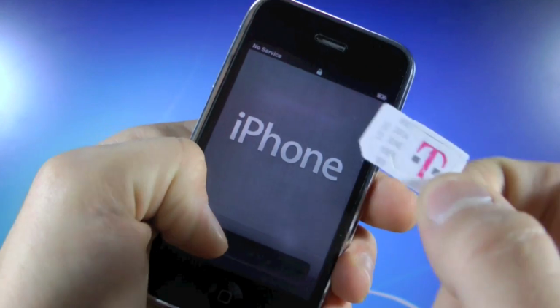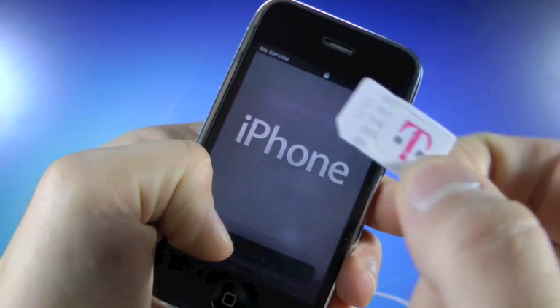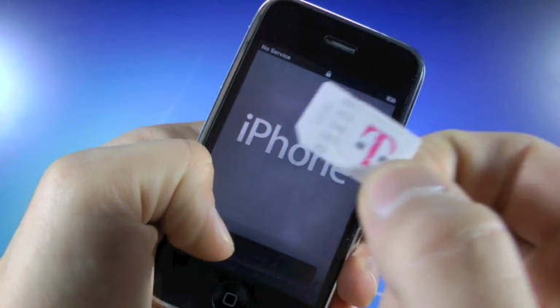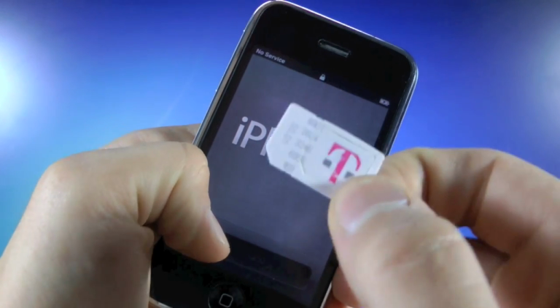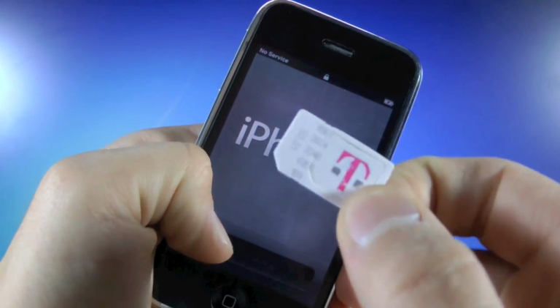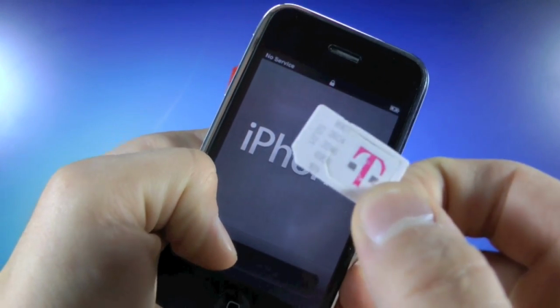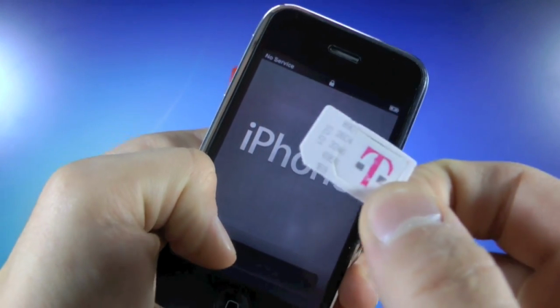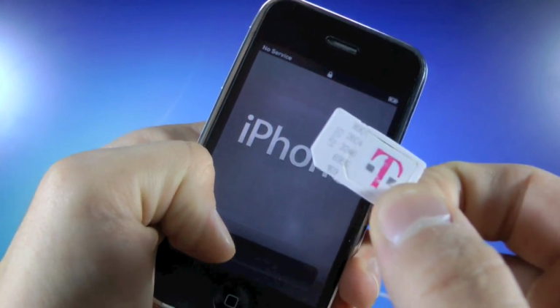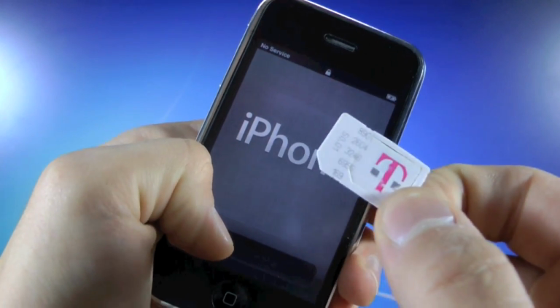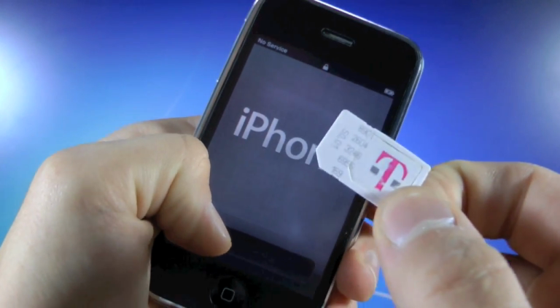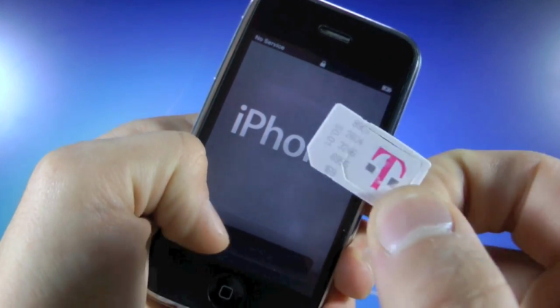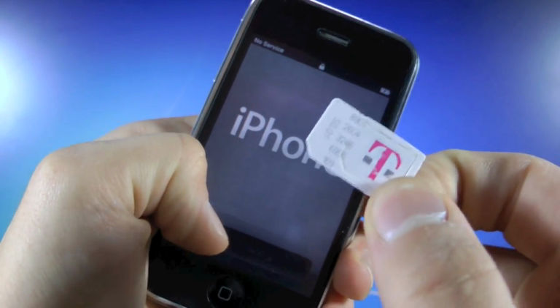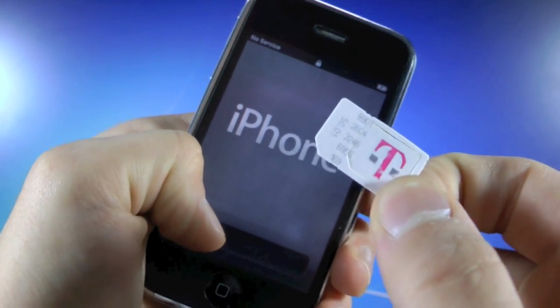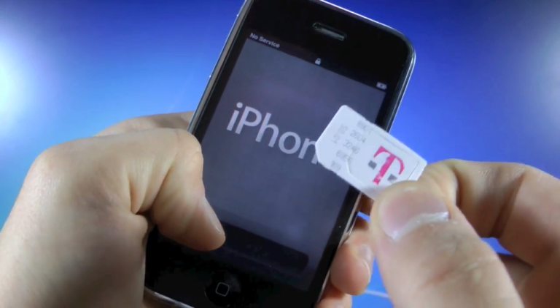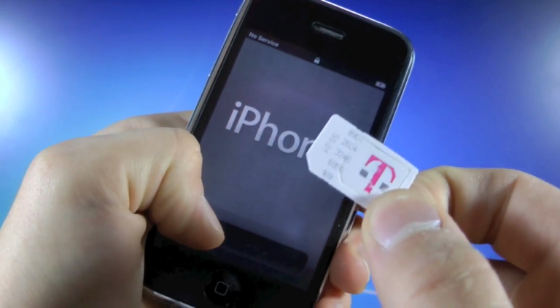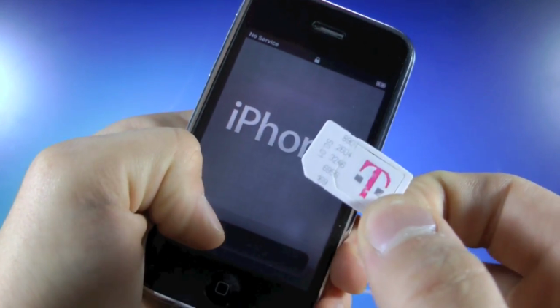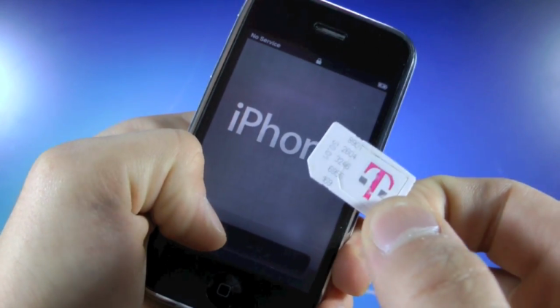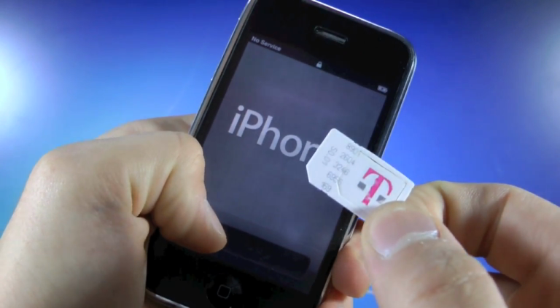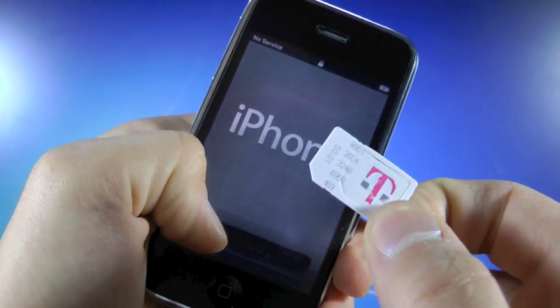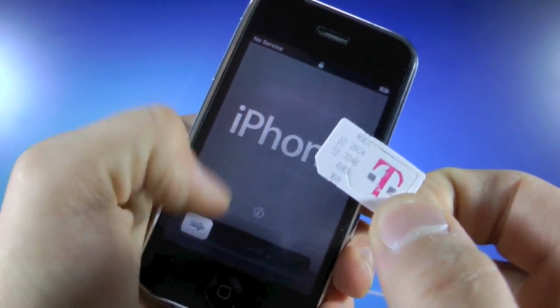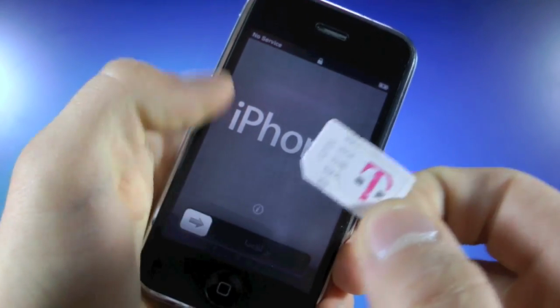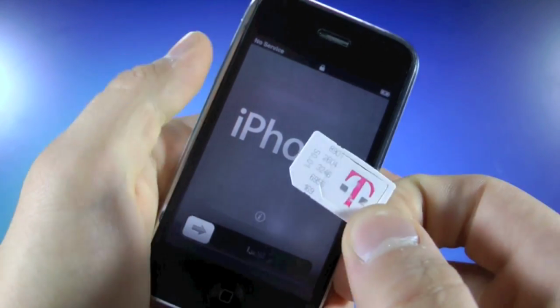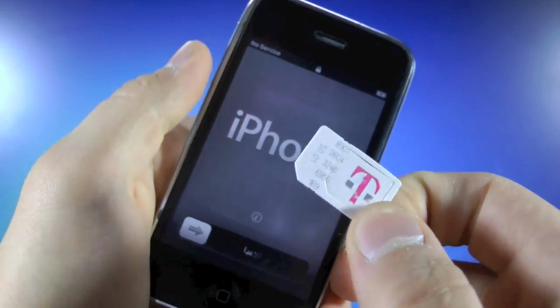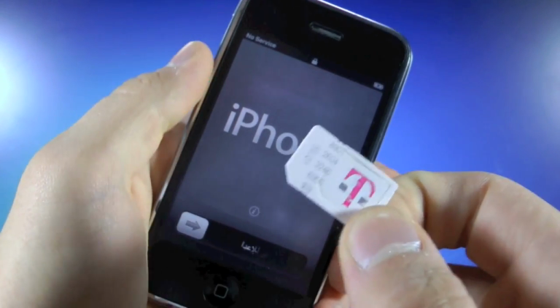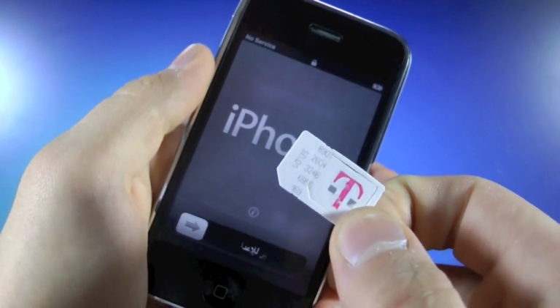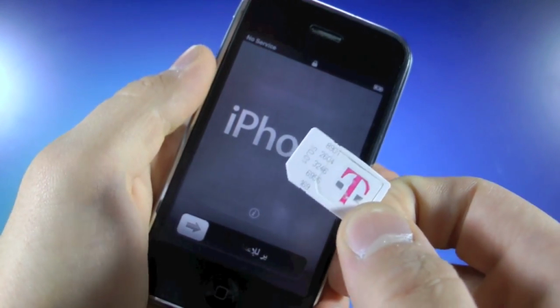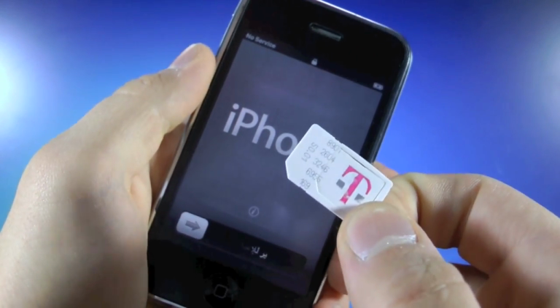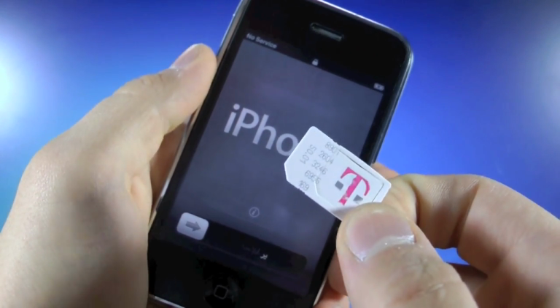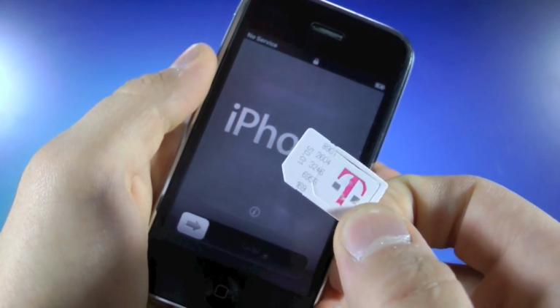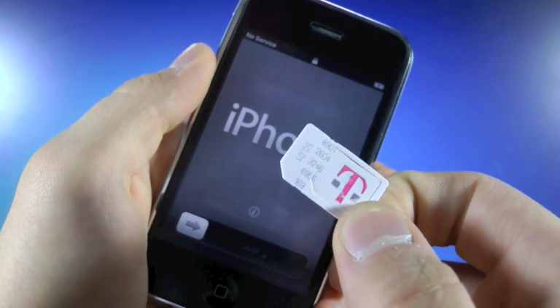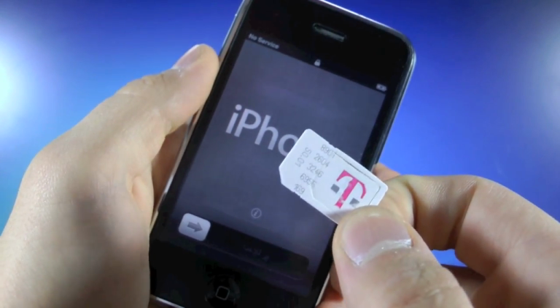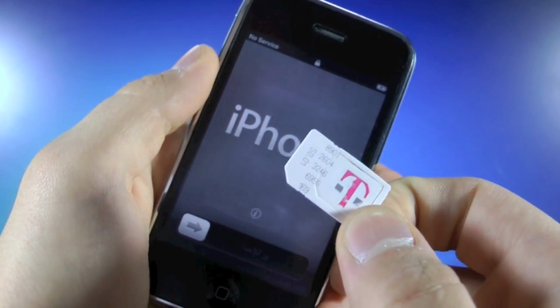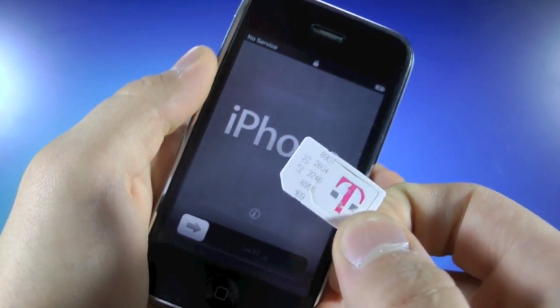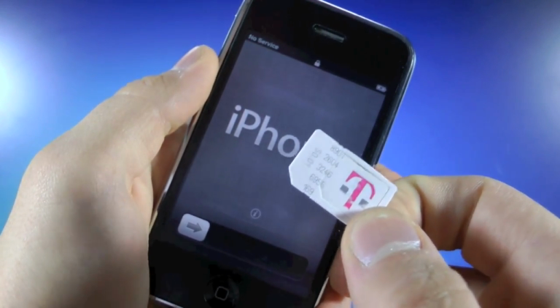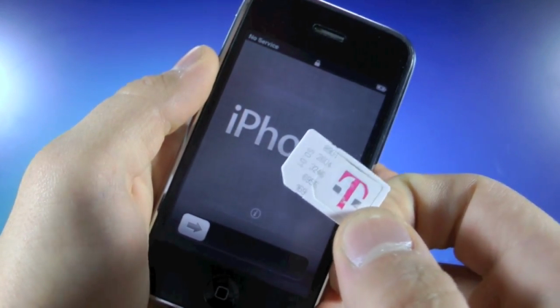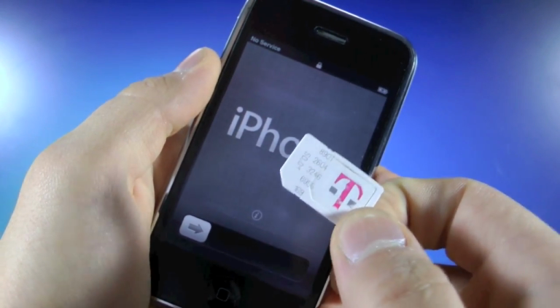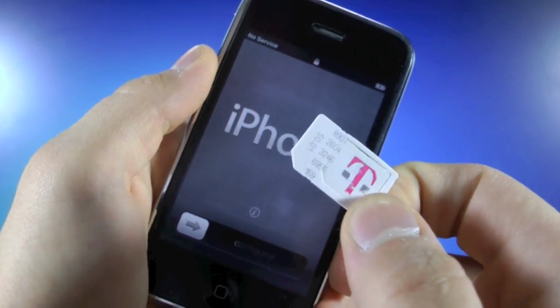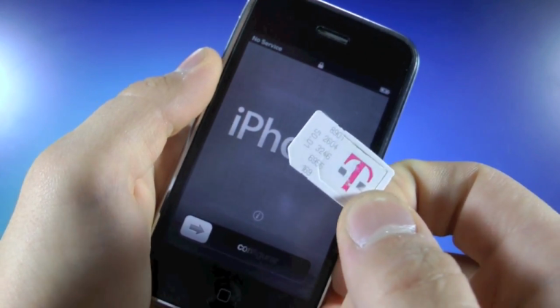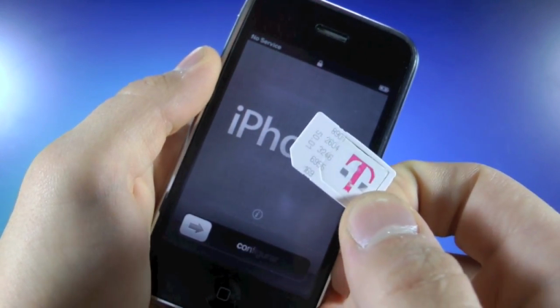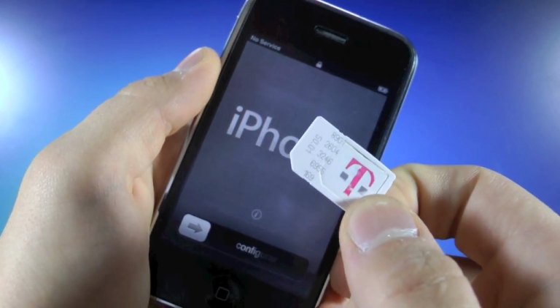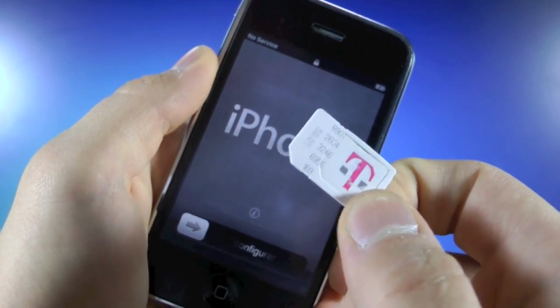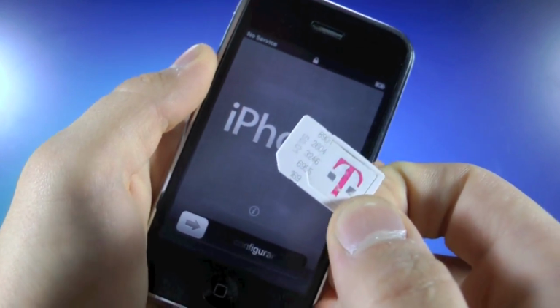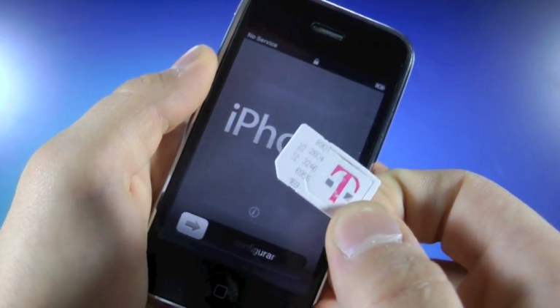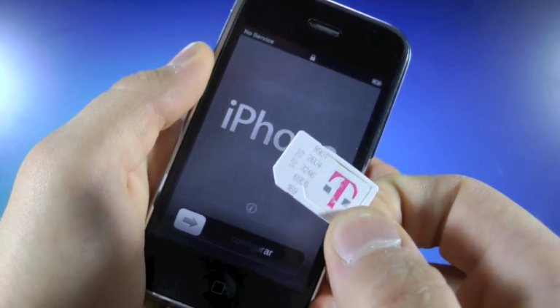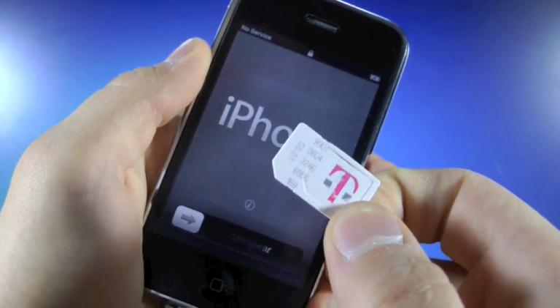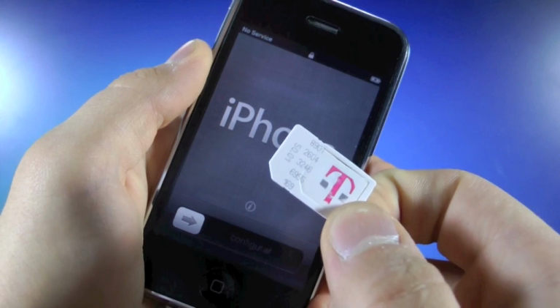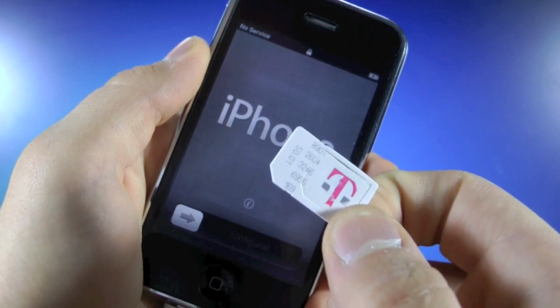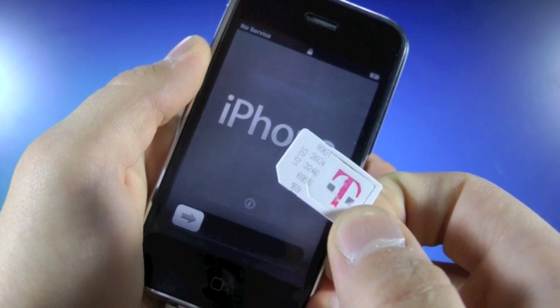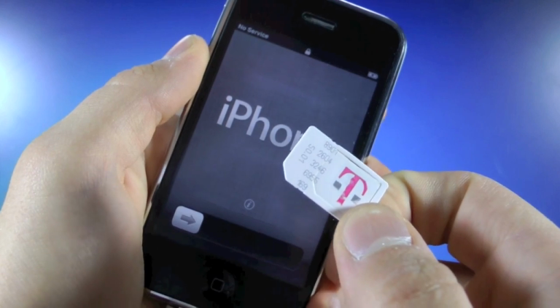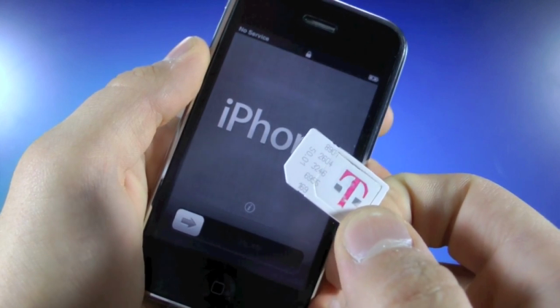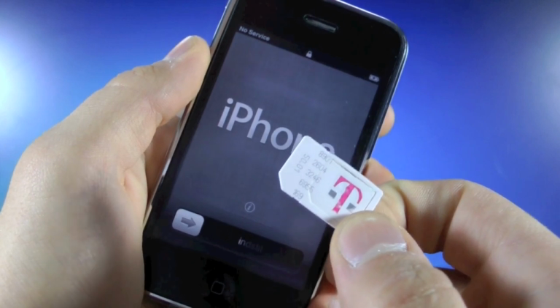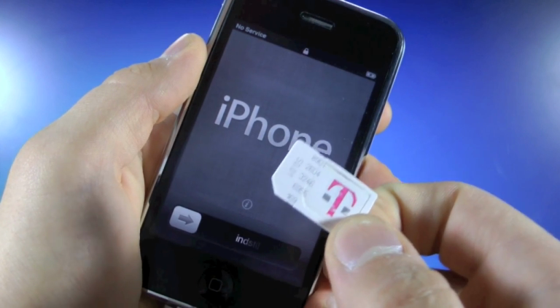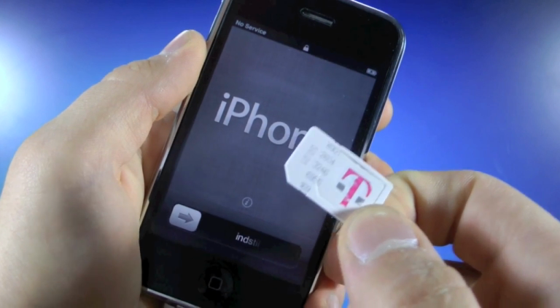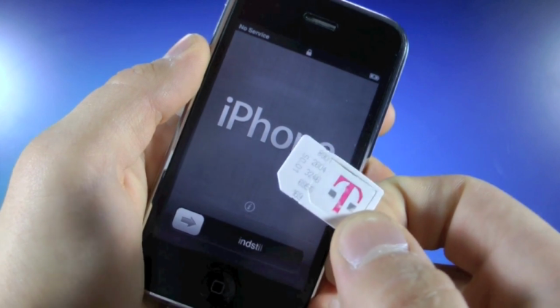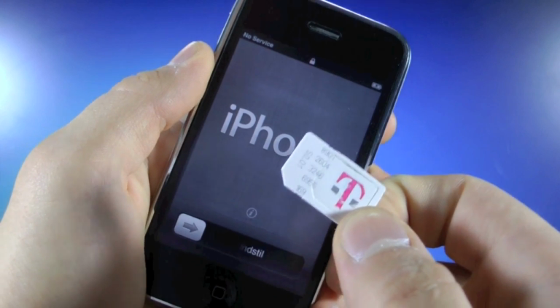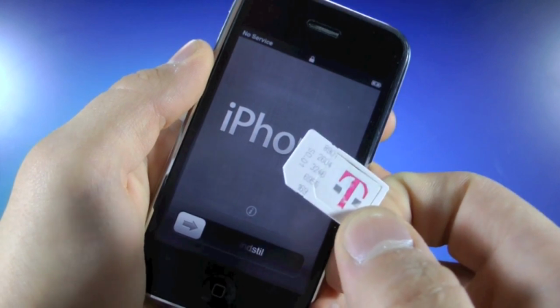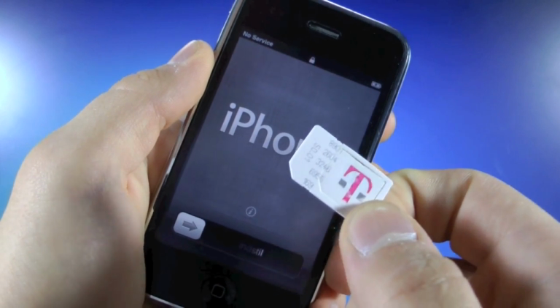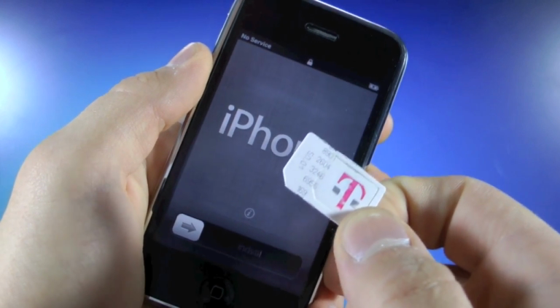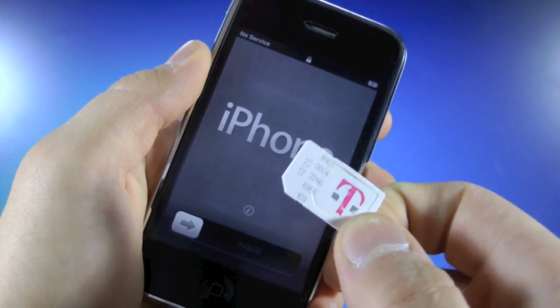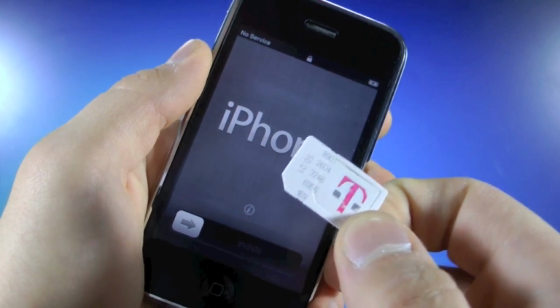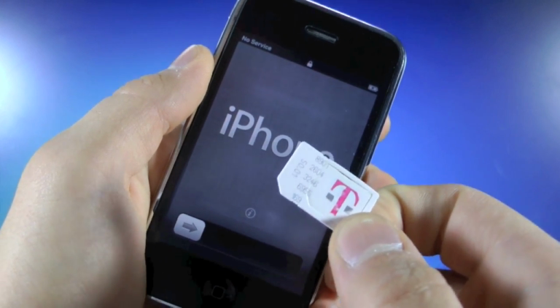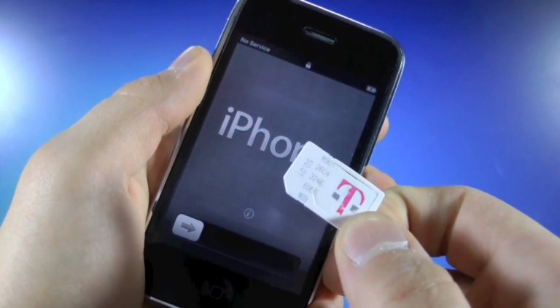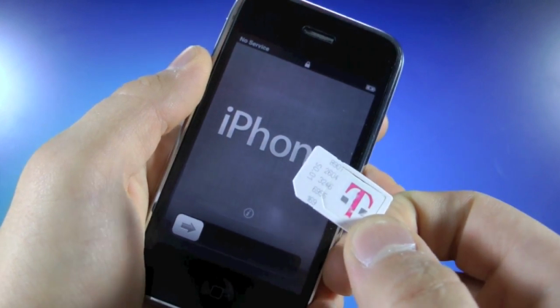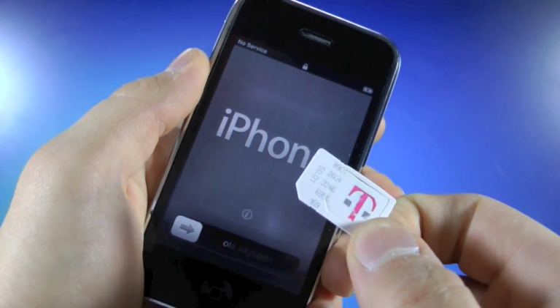Now this is for T-Mobile, Simple Mobile, any worldwide carrier. As long as it has a GSM SIM card, this unlock is compatible.